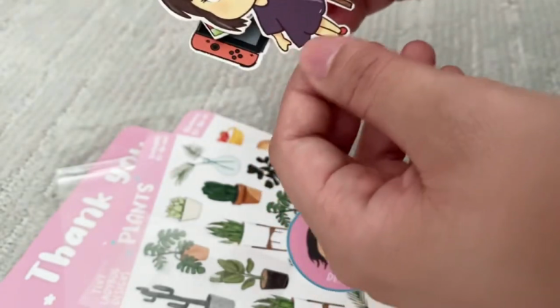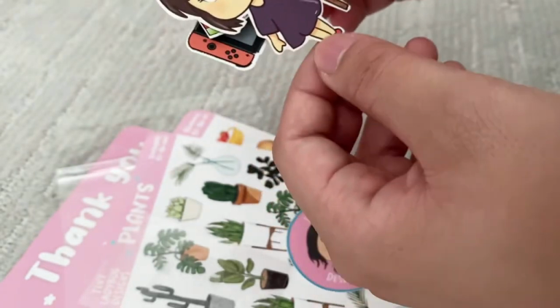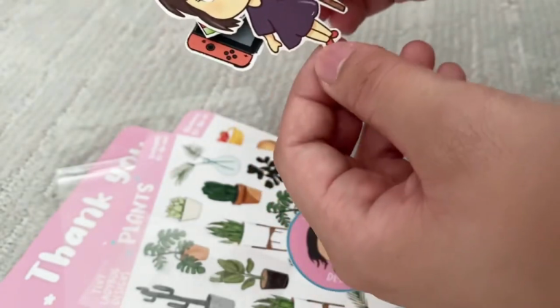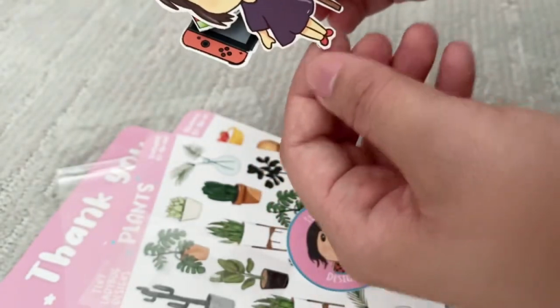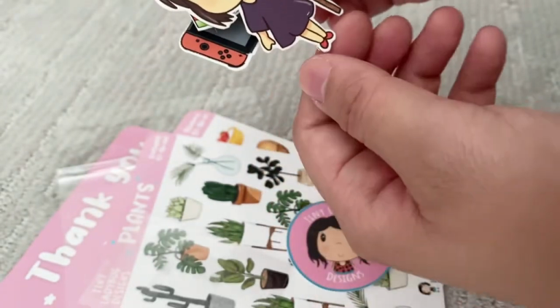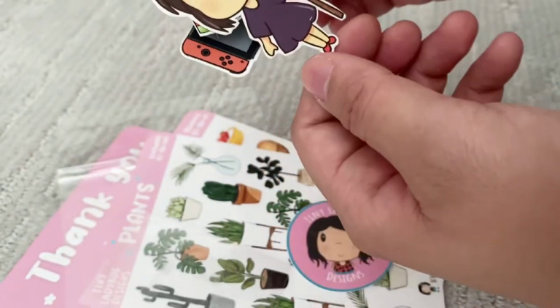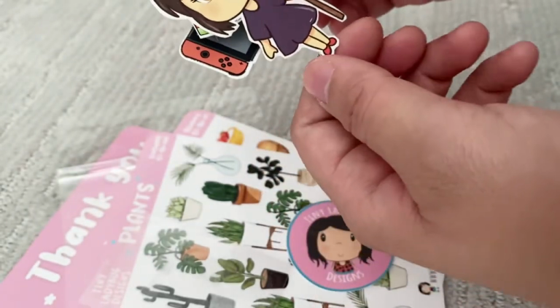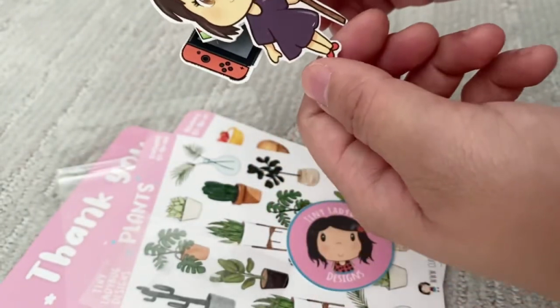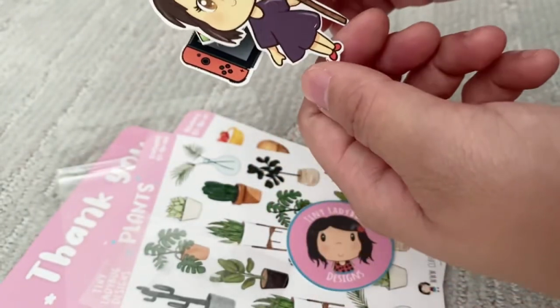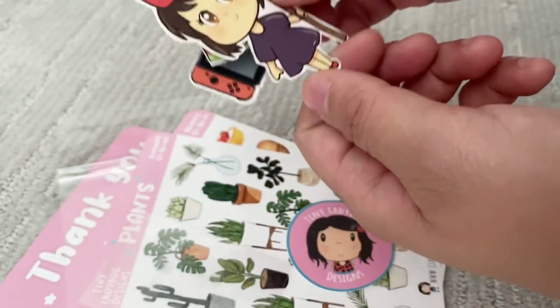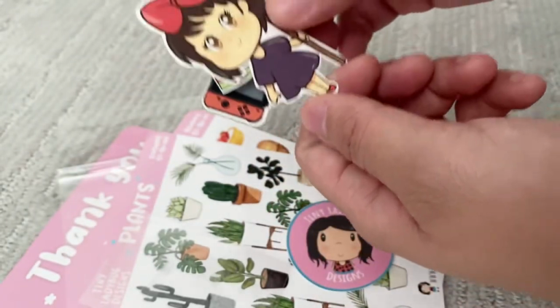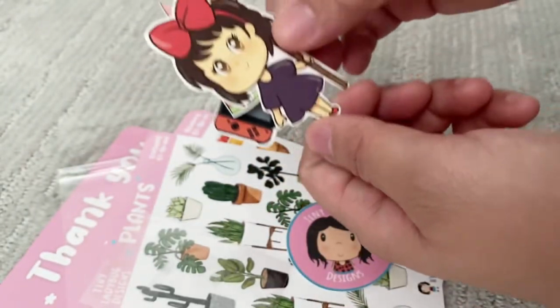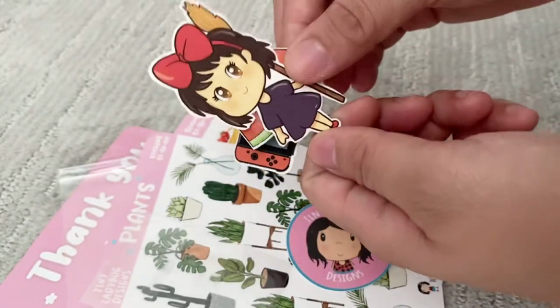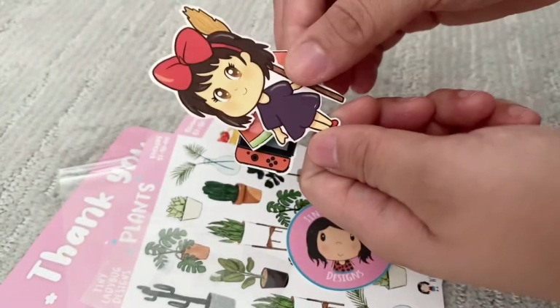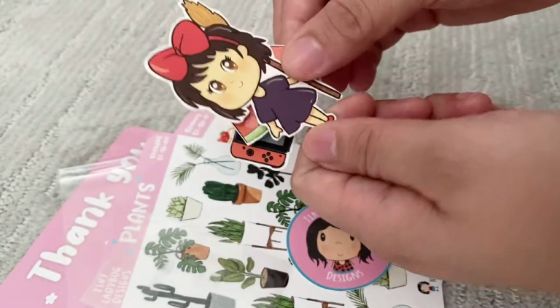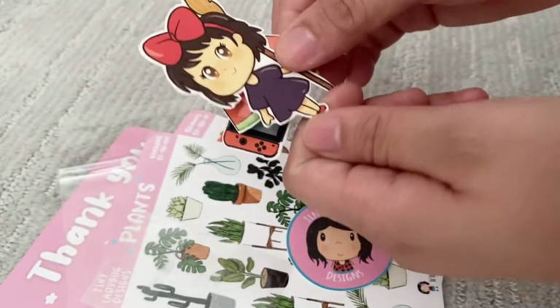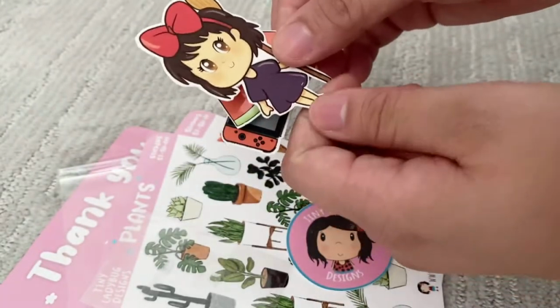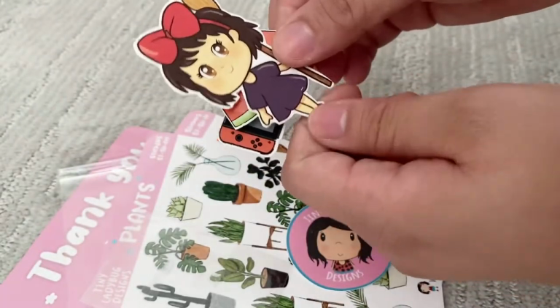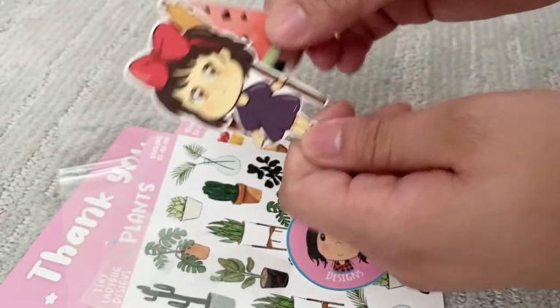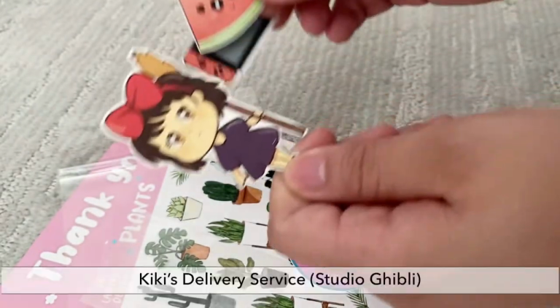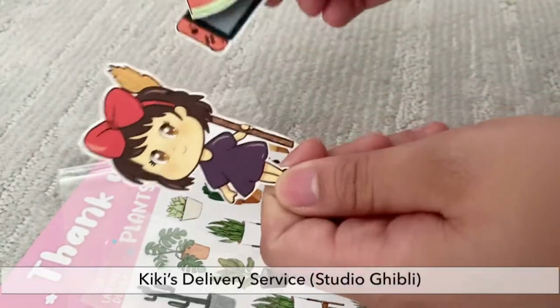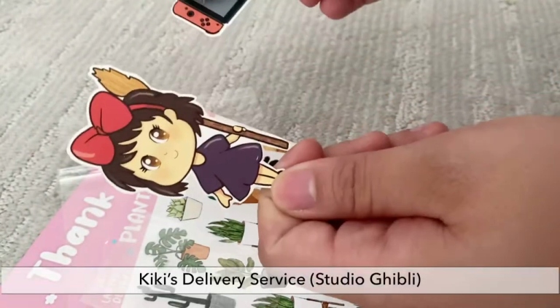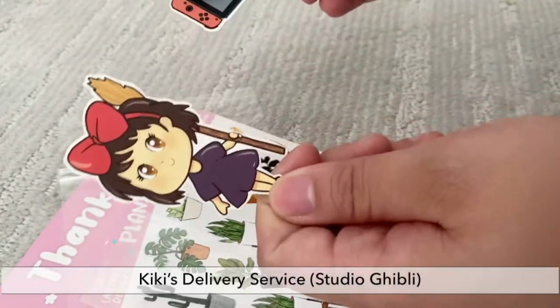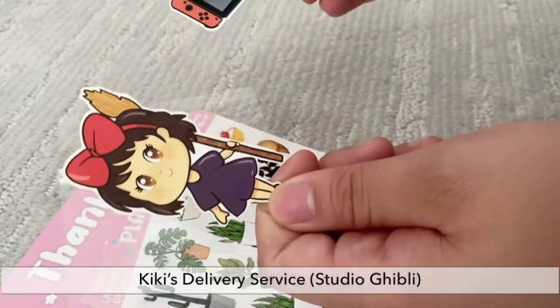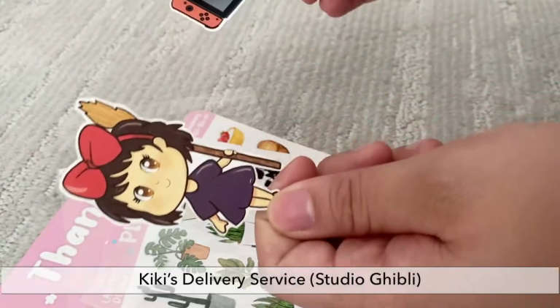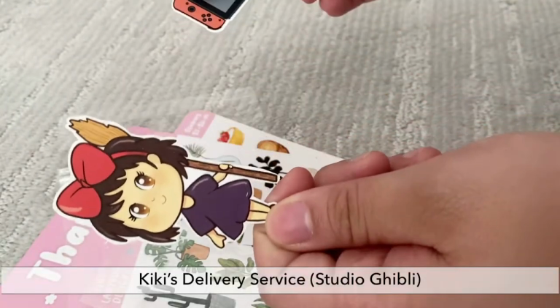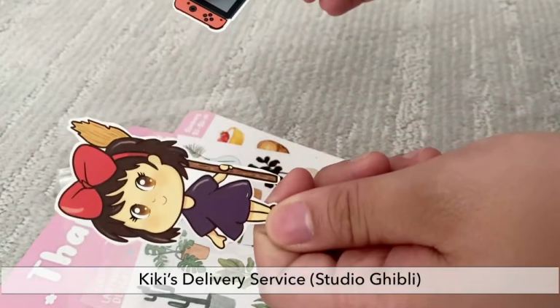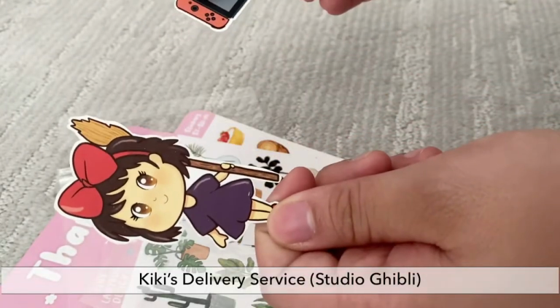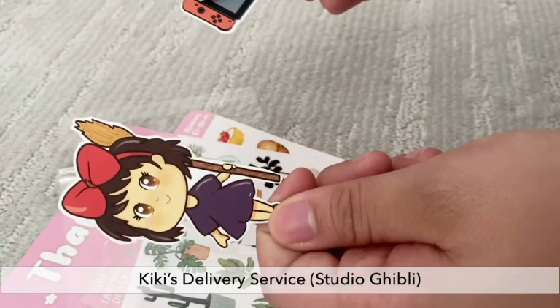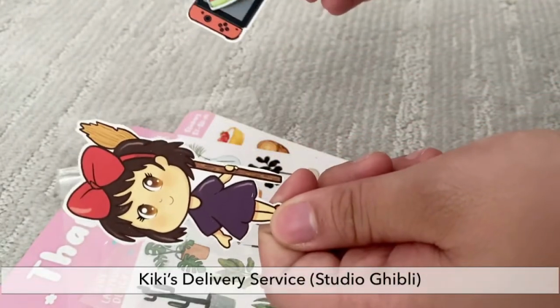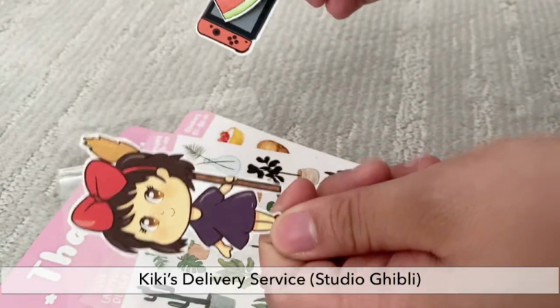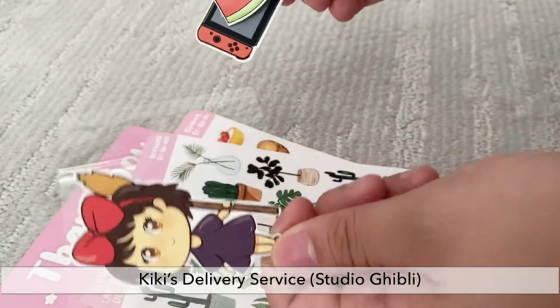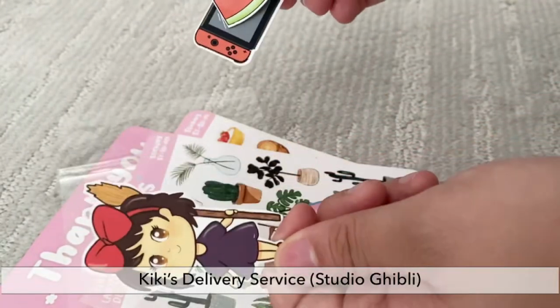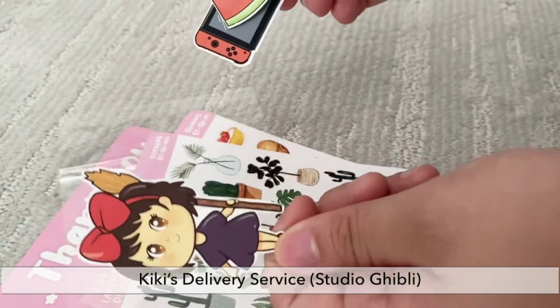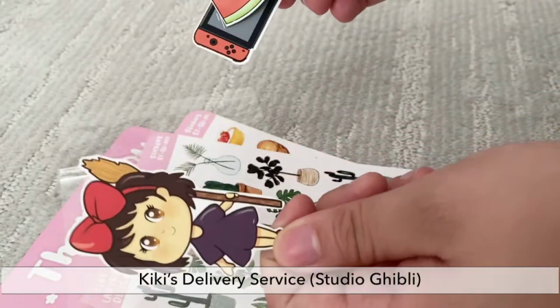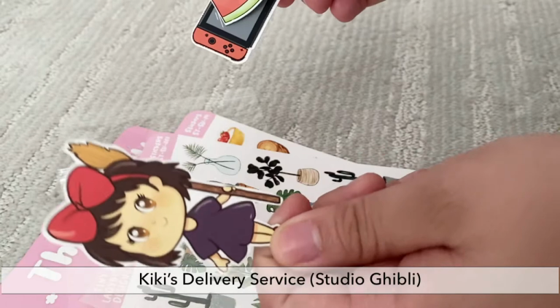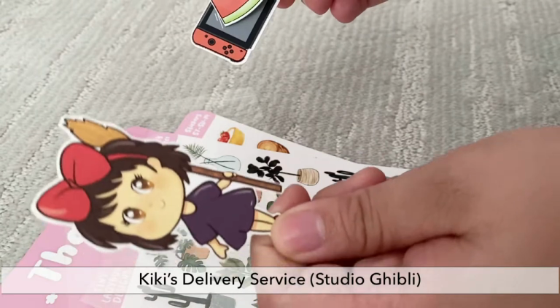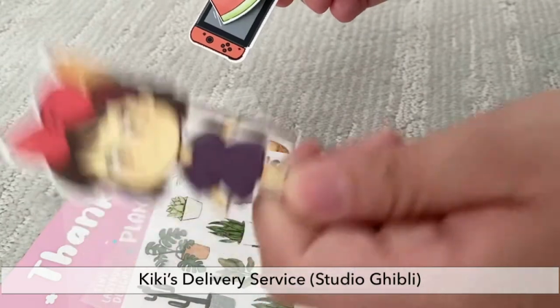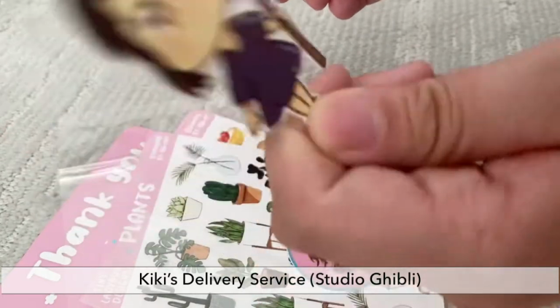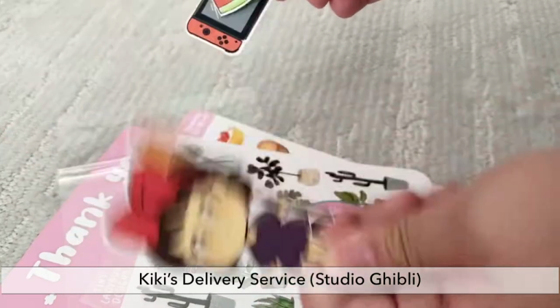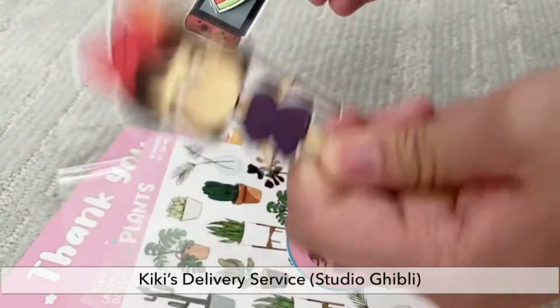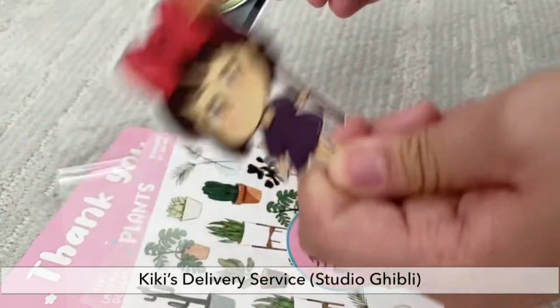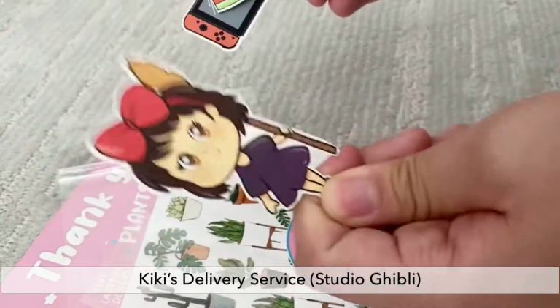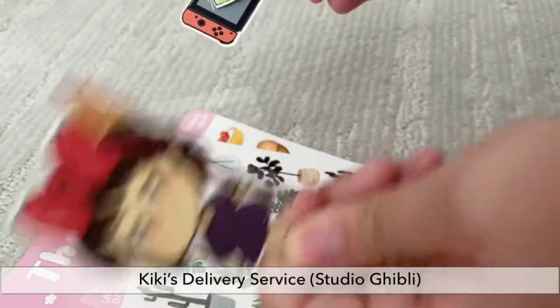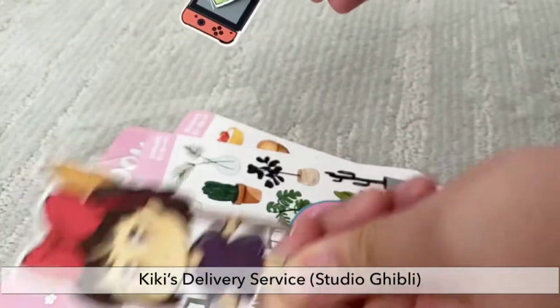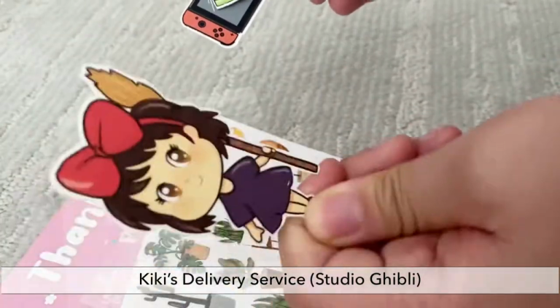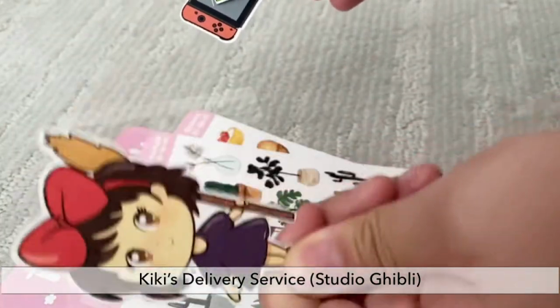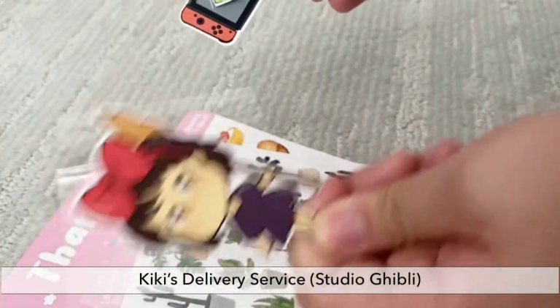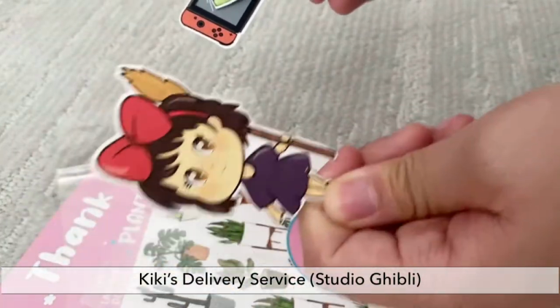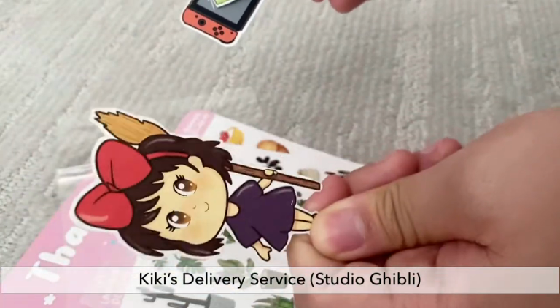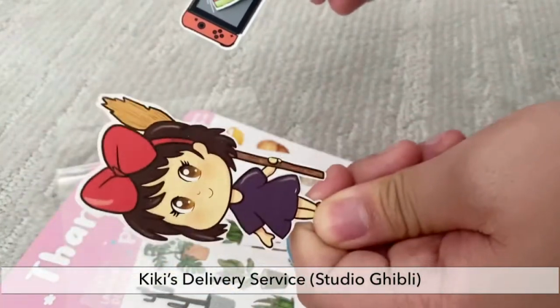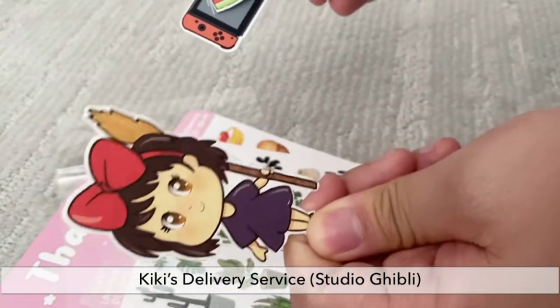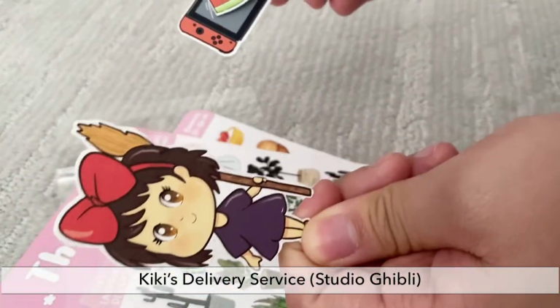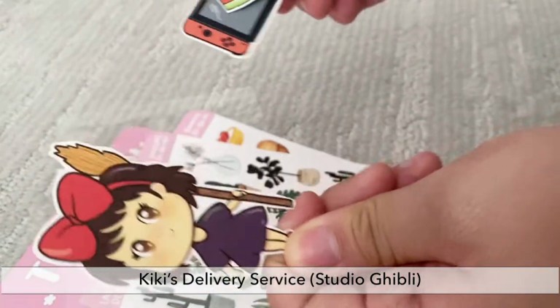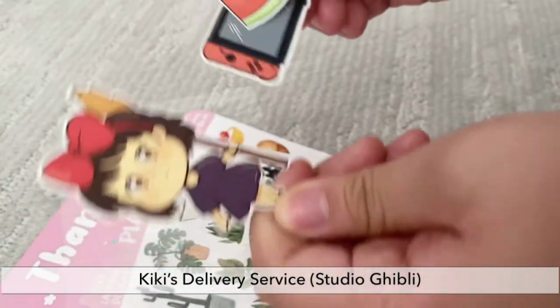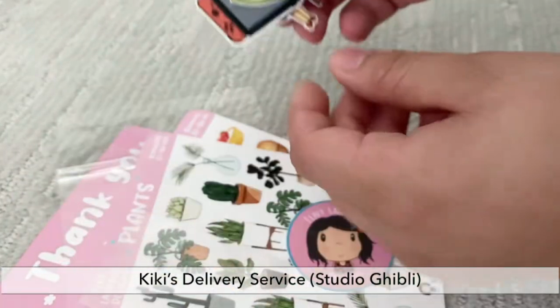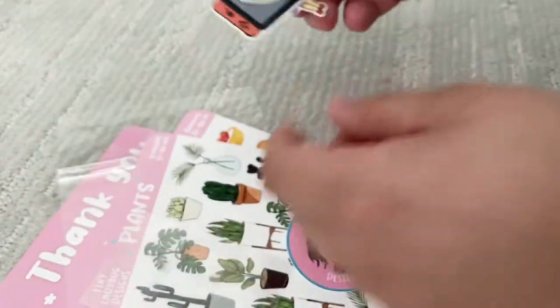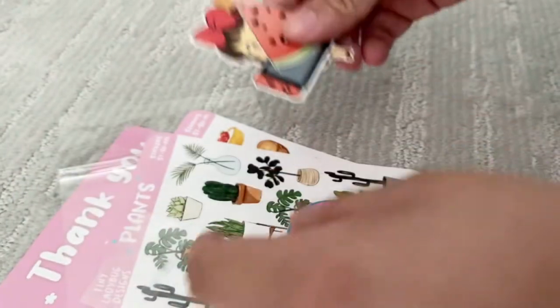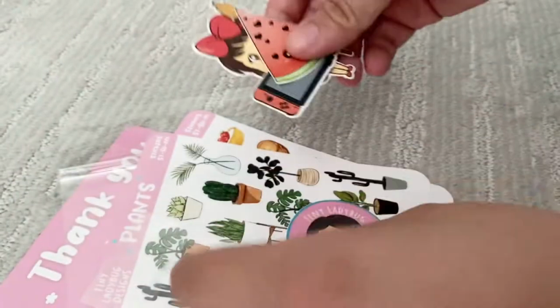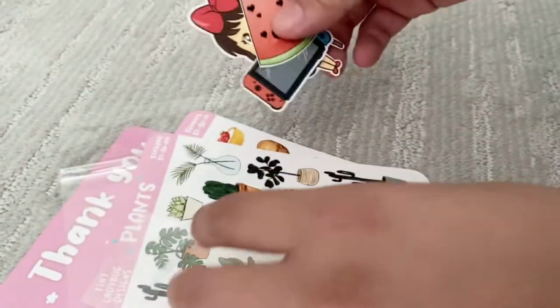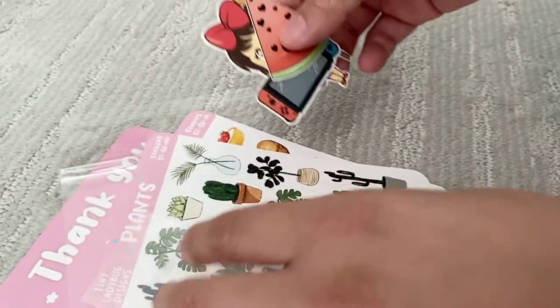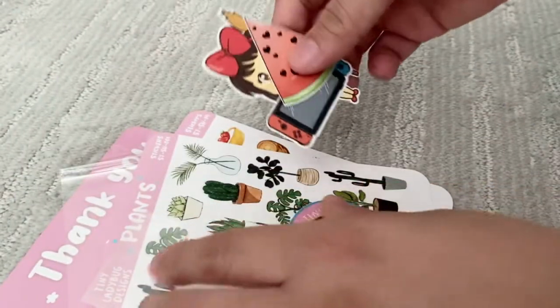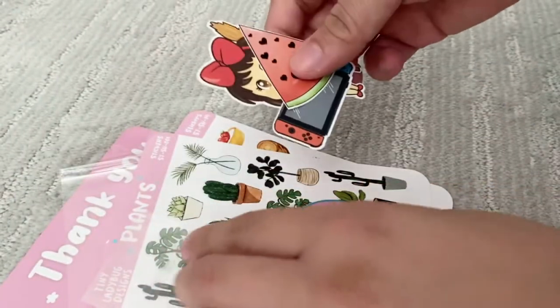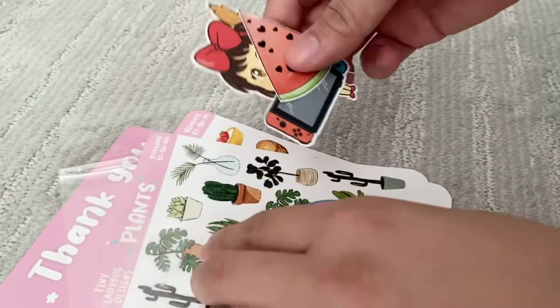If you guys haven't seen Kiki from Studio Ghibli, highly recommend. Thank you, thank you.